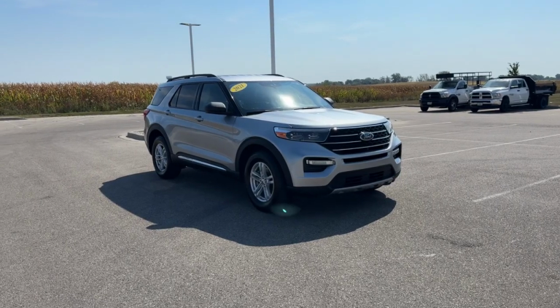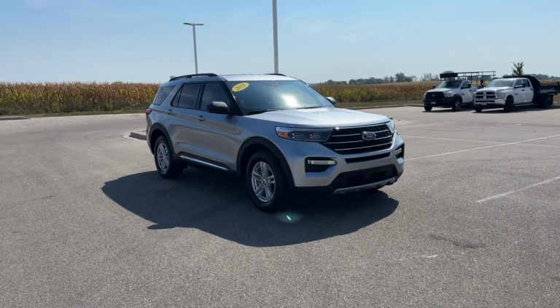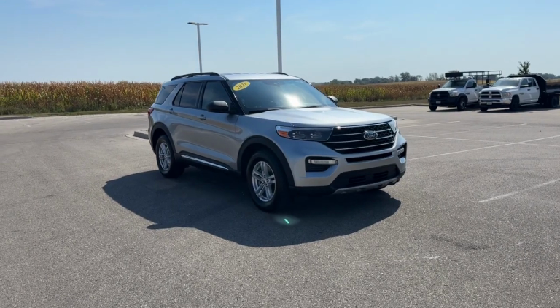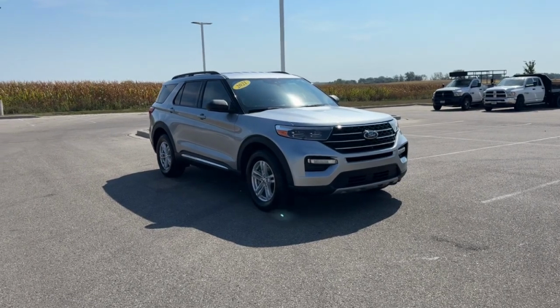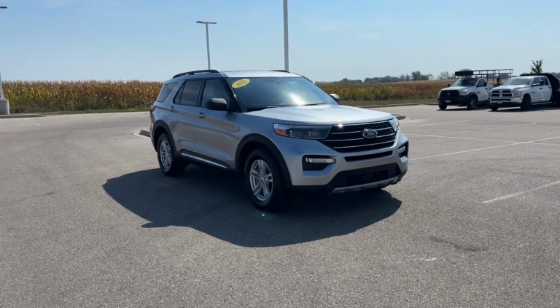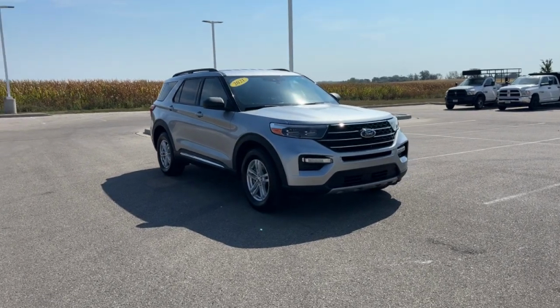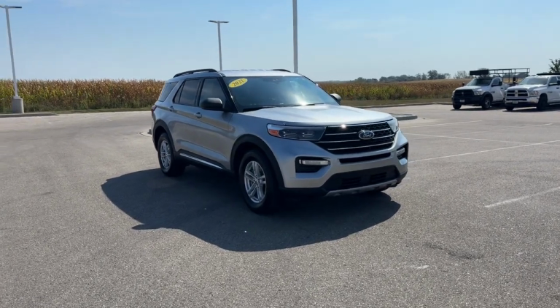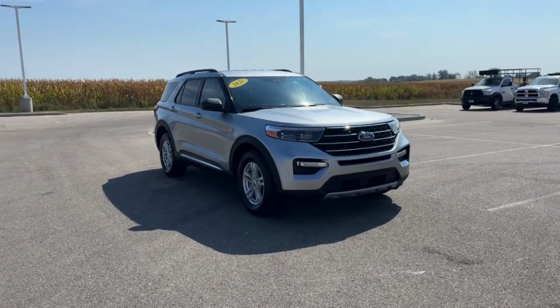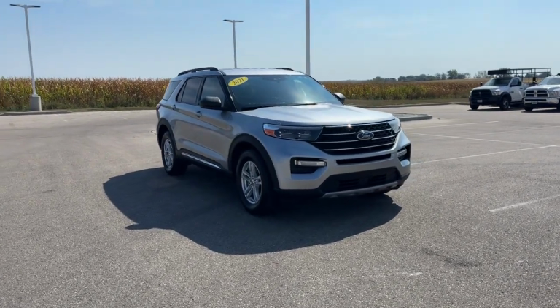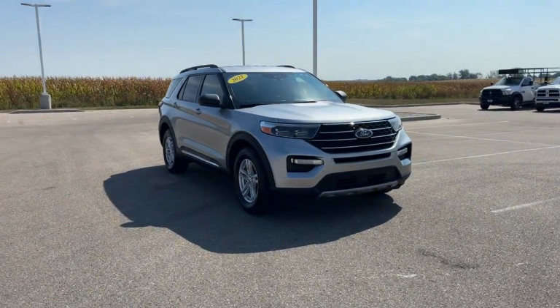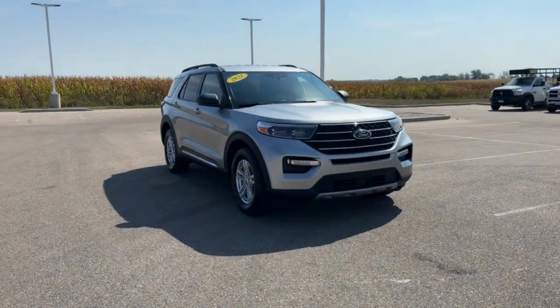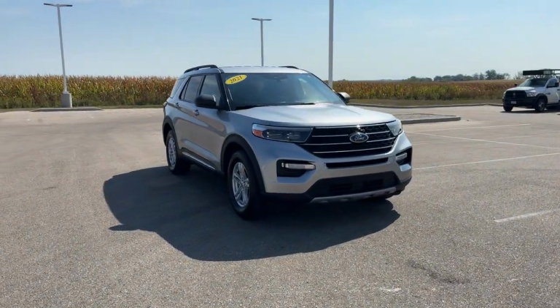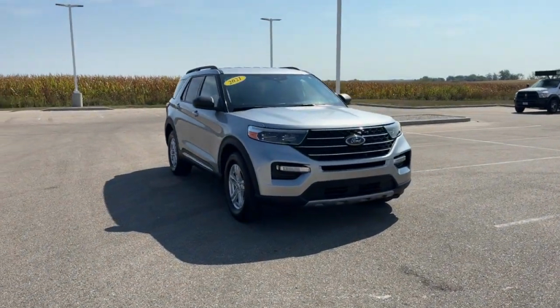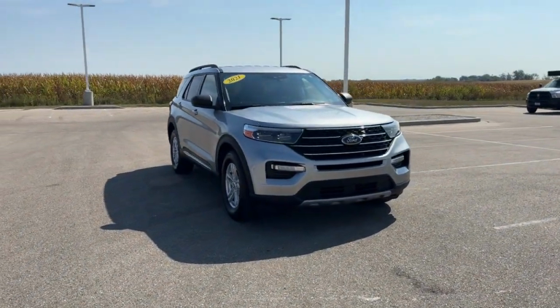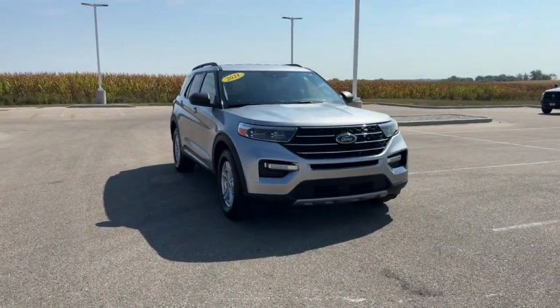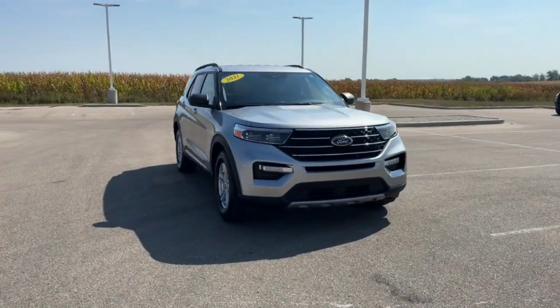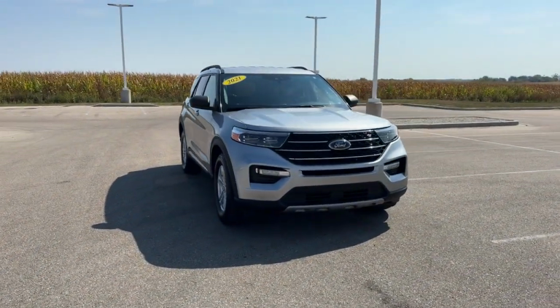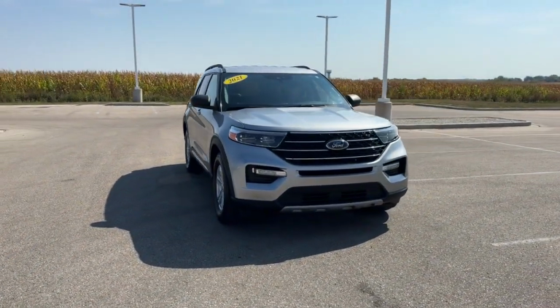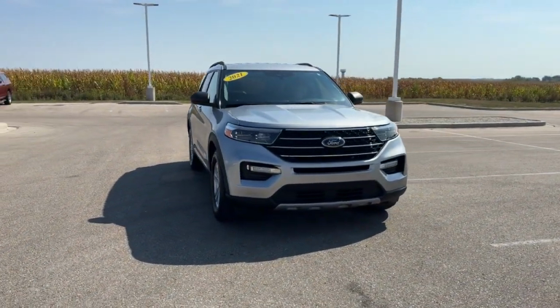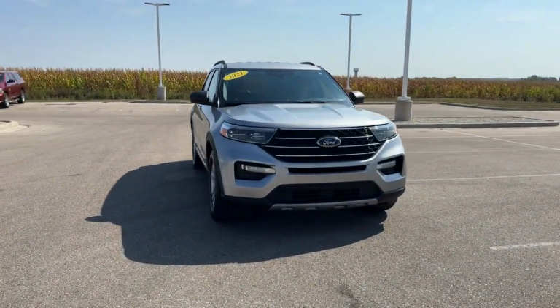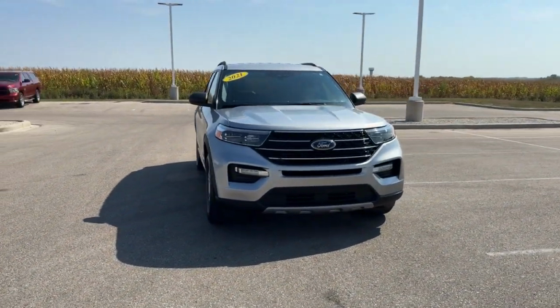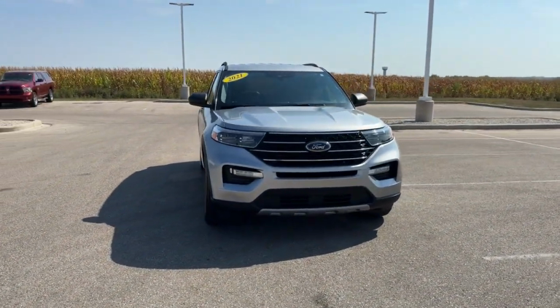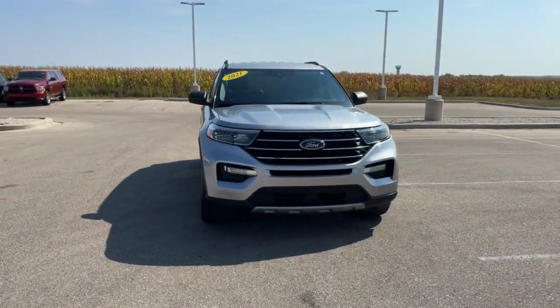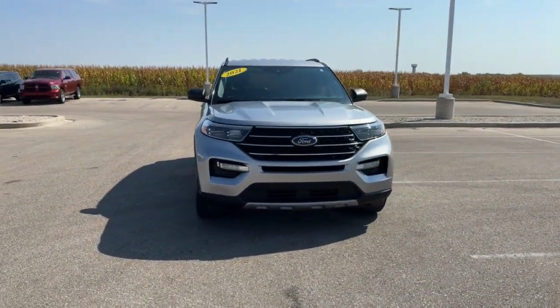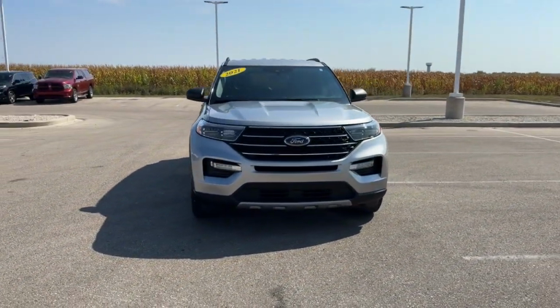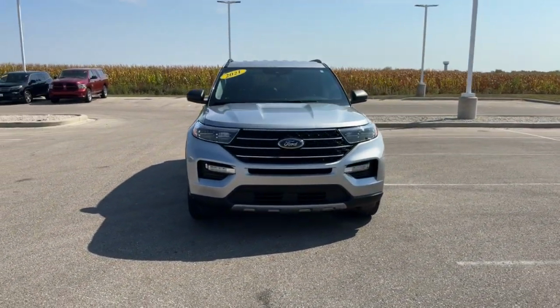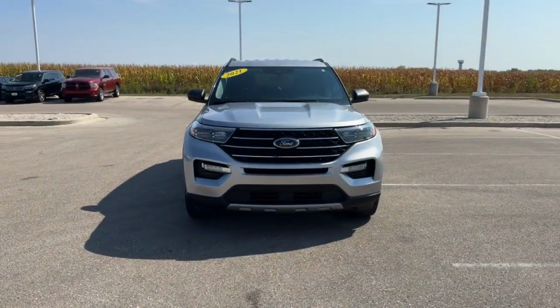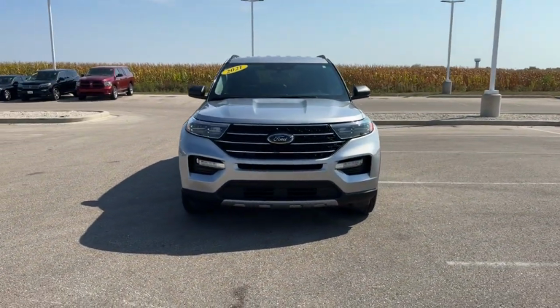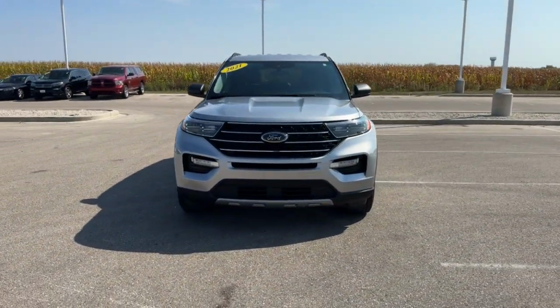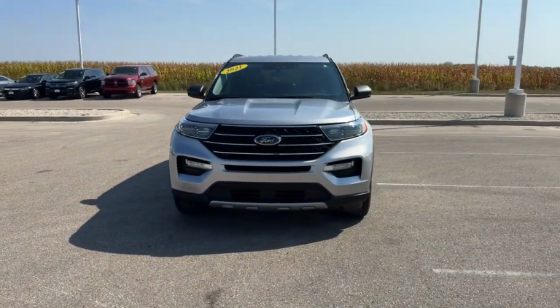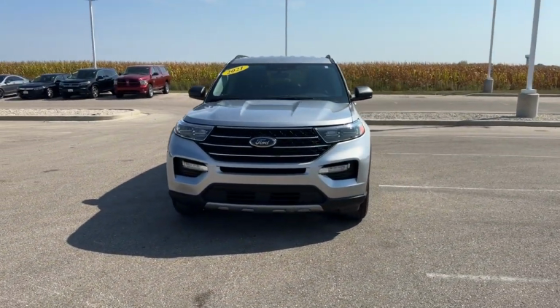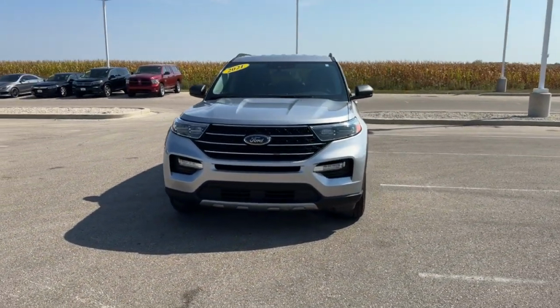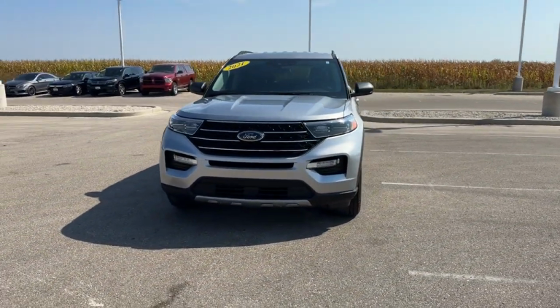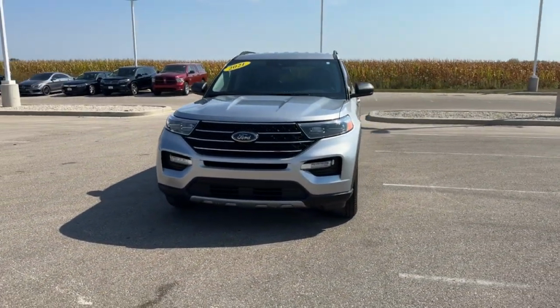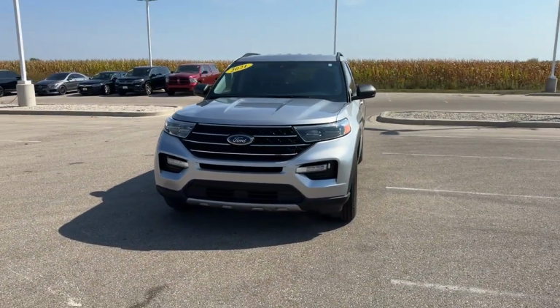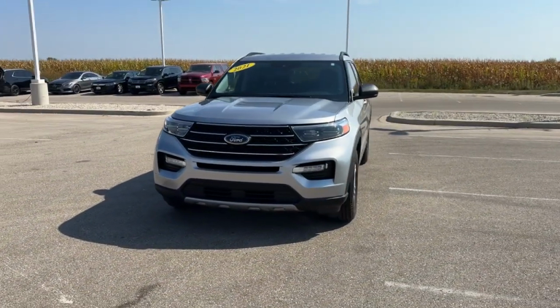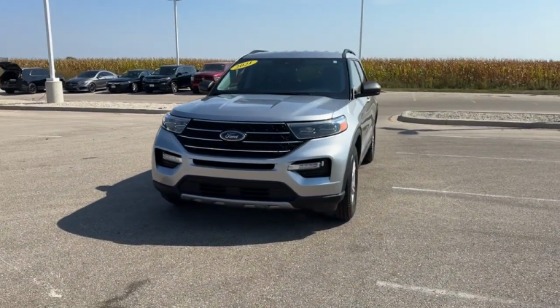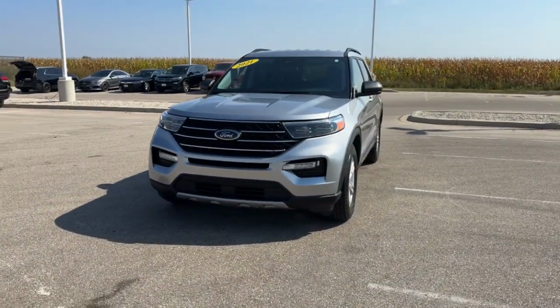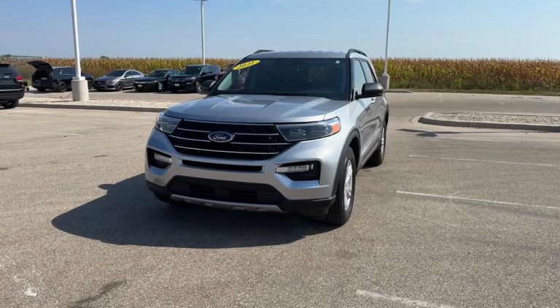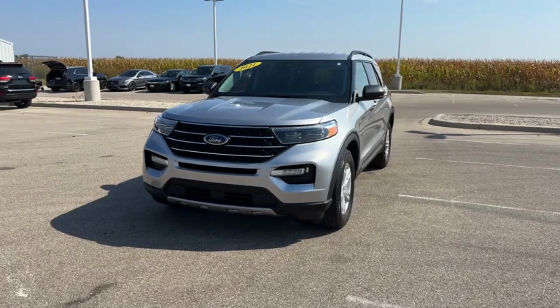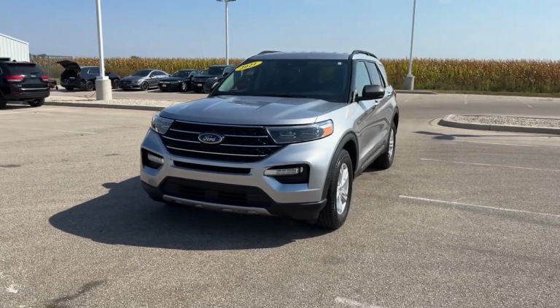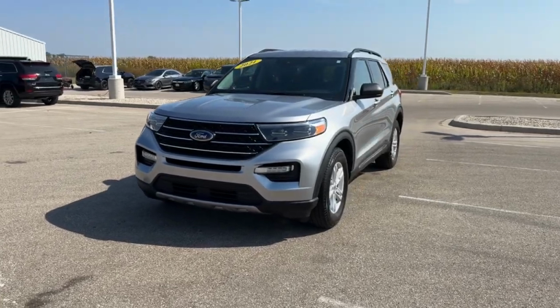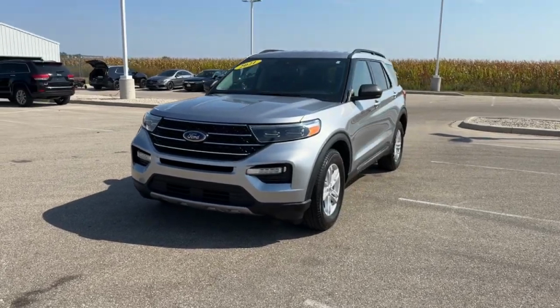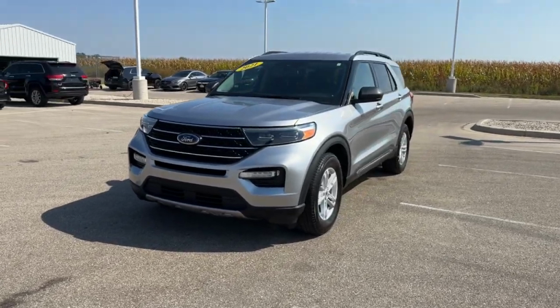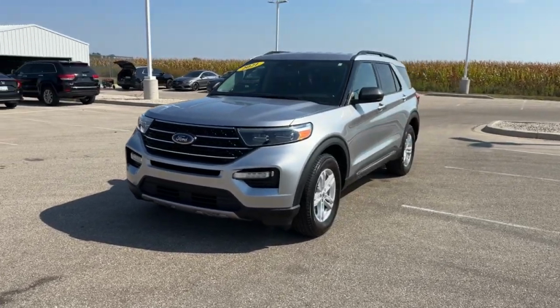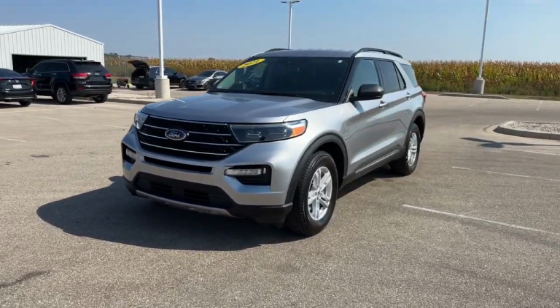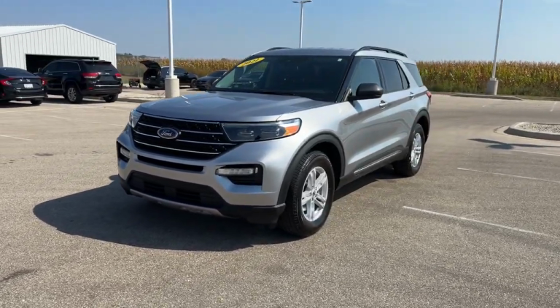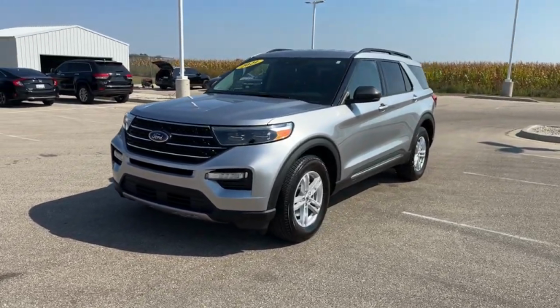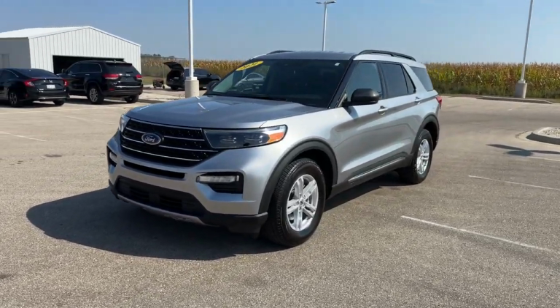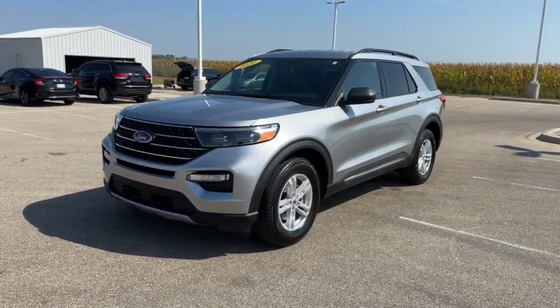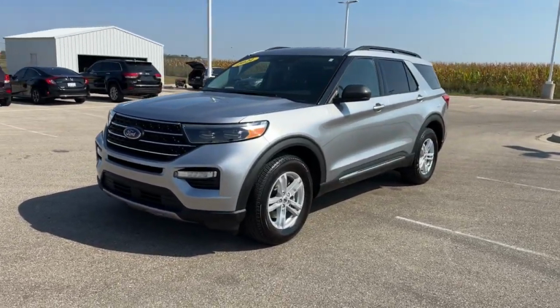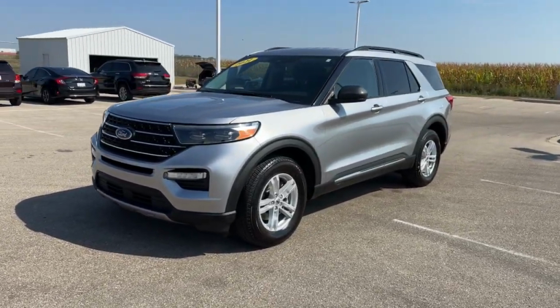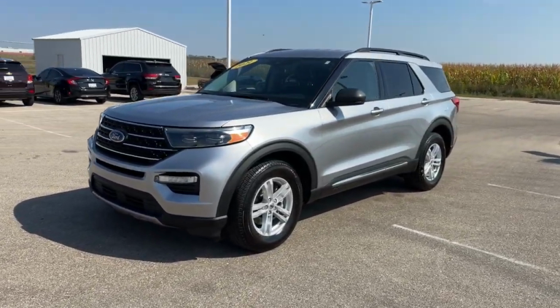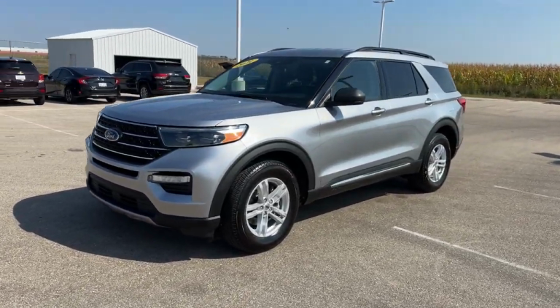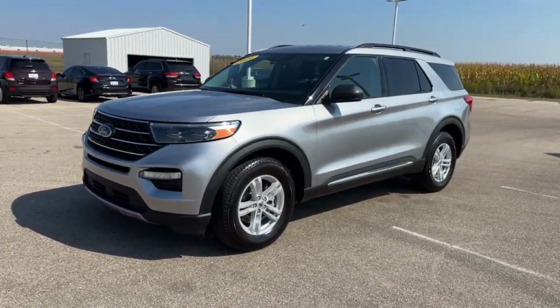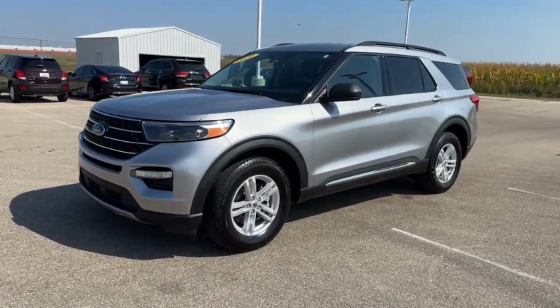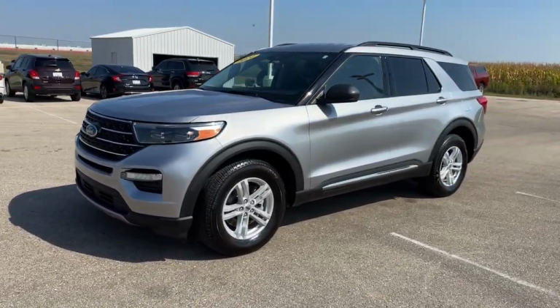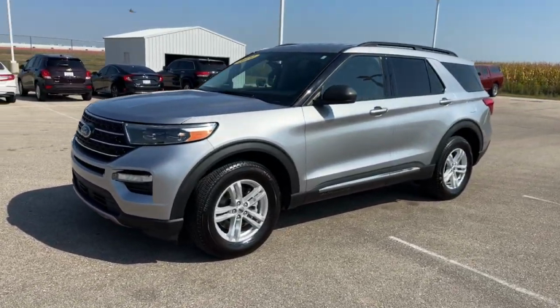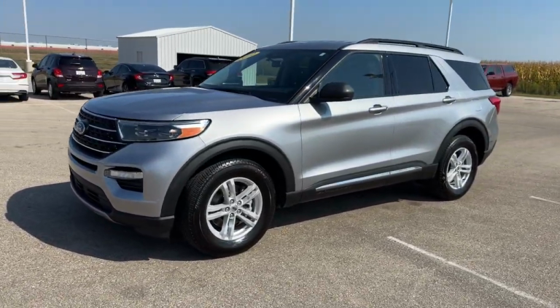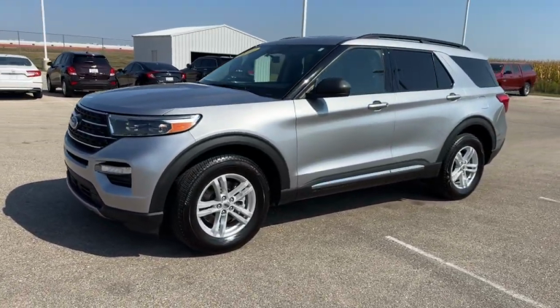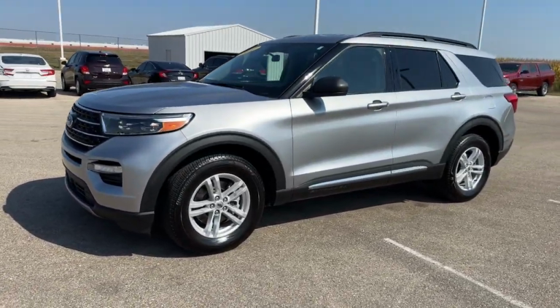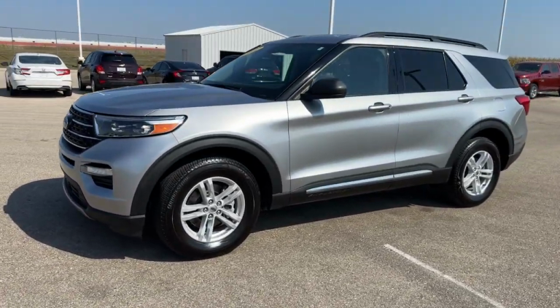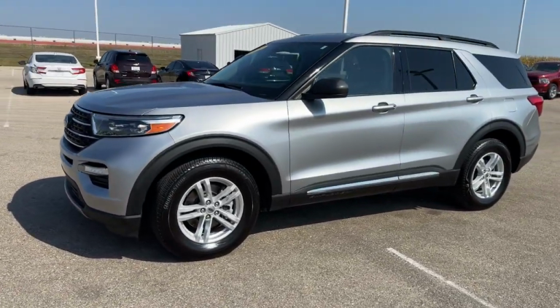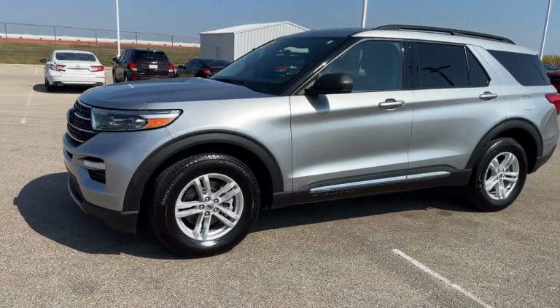Here we have a 2021 Ford Explorer. This is an XLT trim level with 45,000 miles in silver.